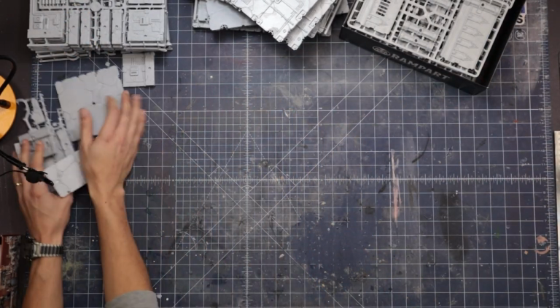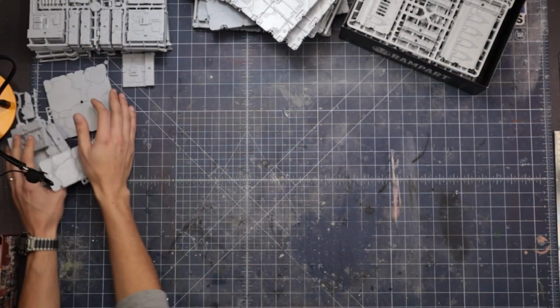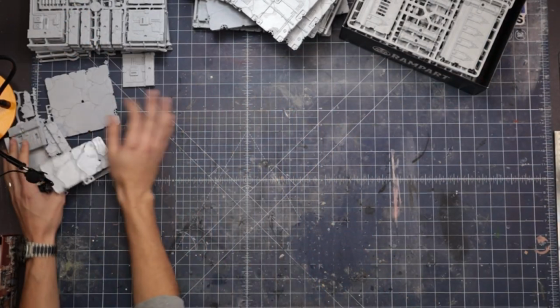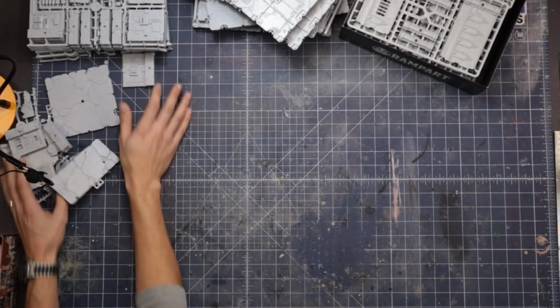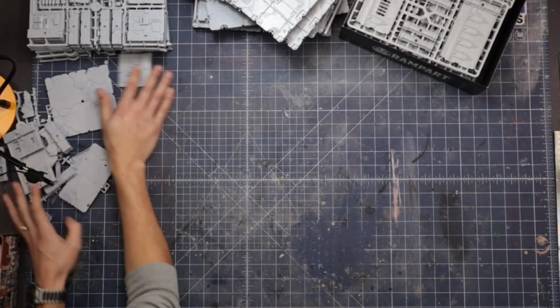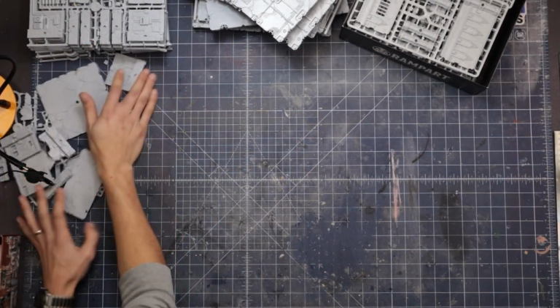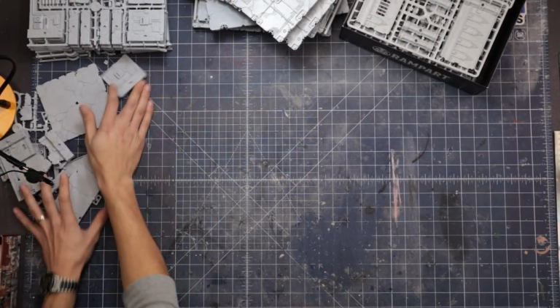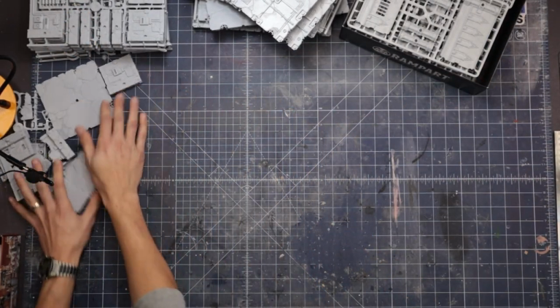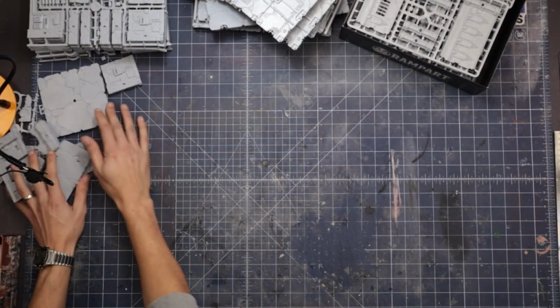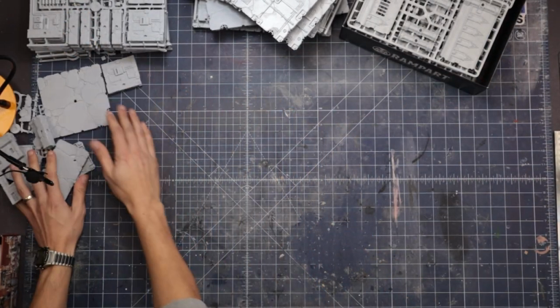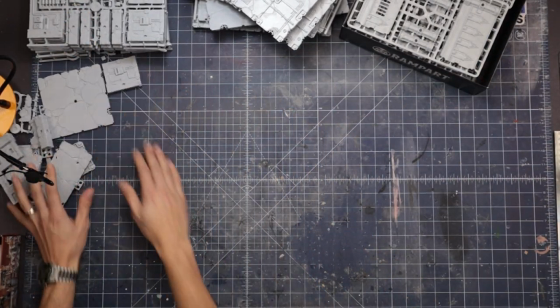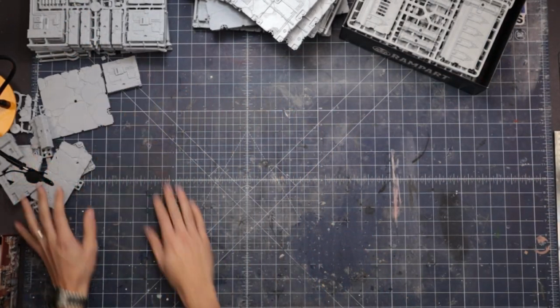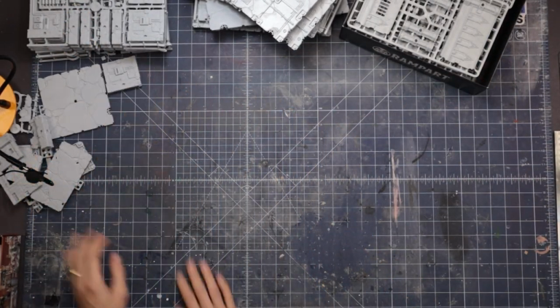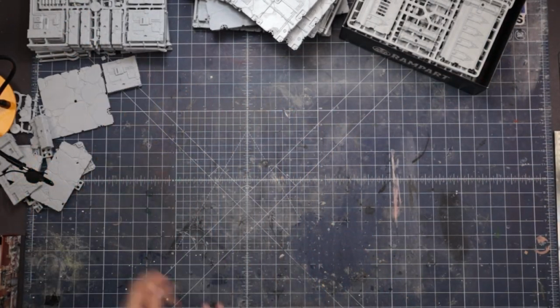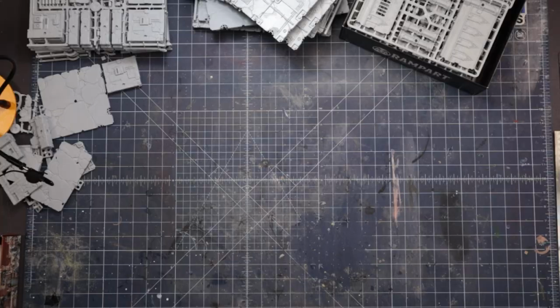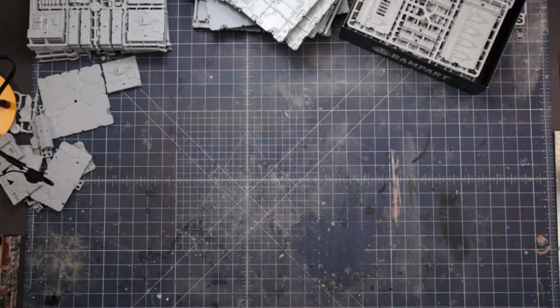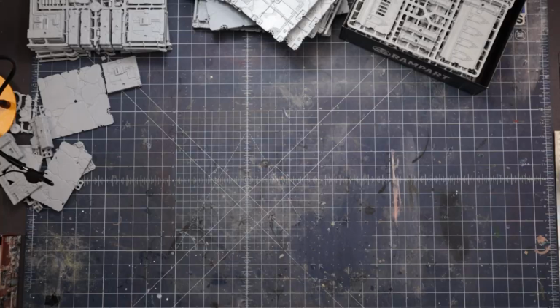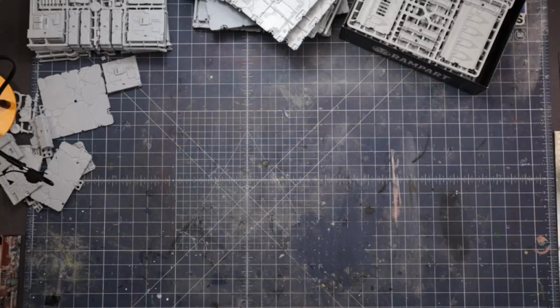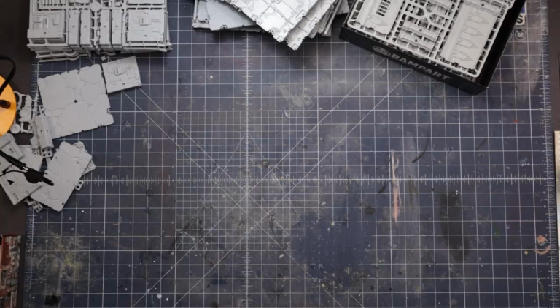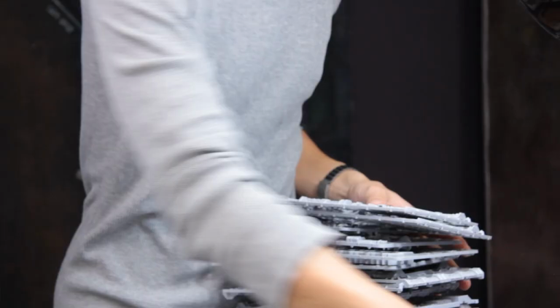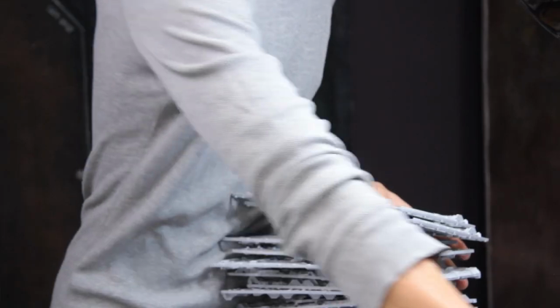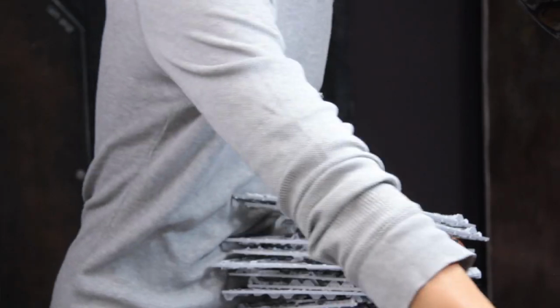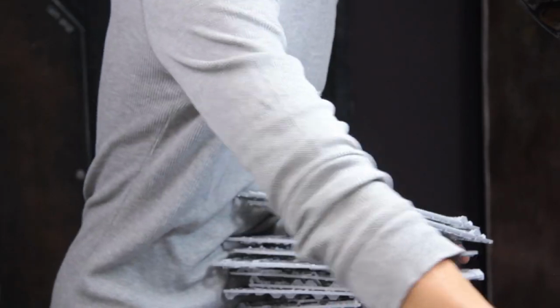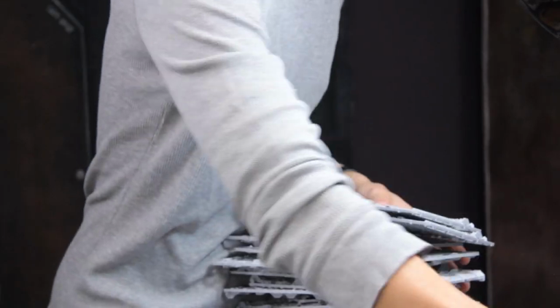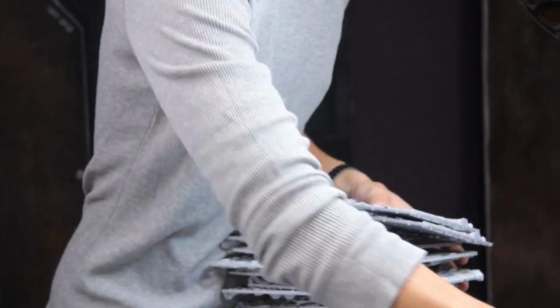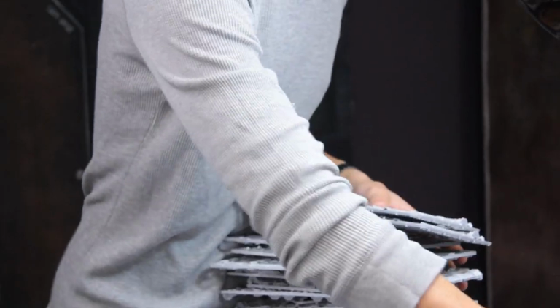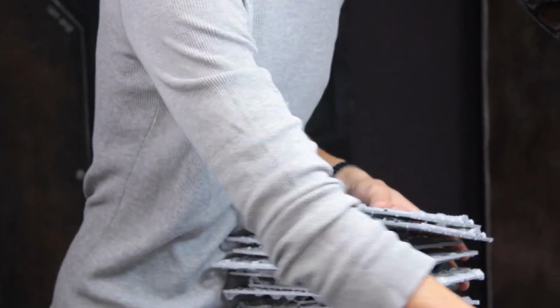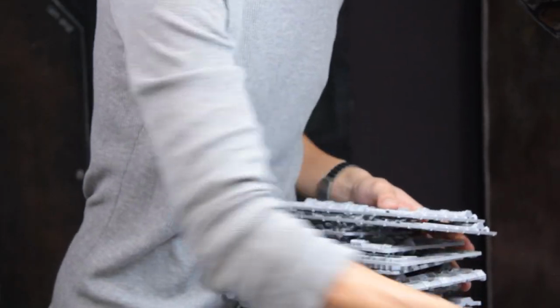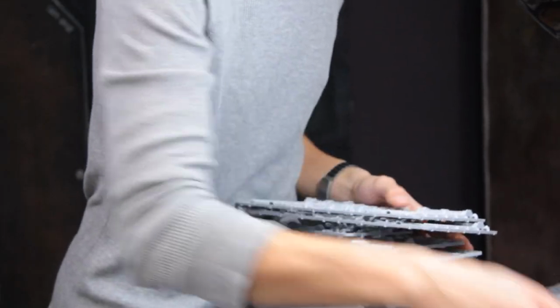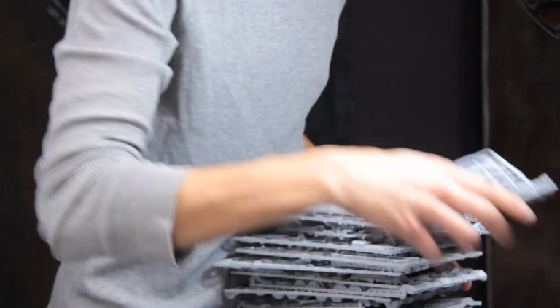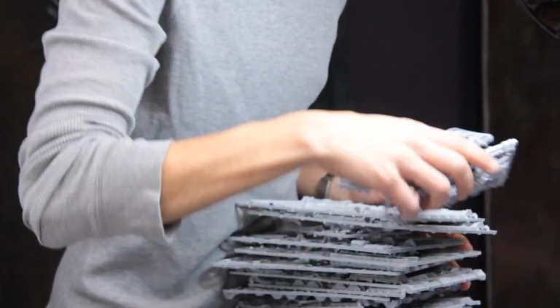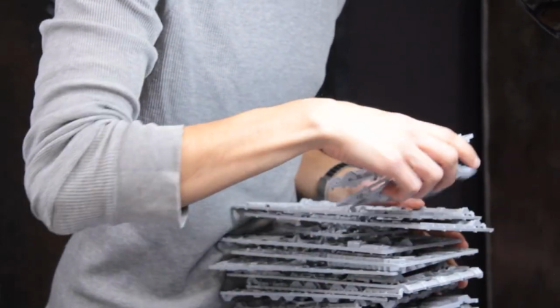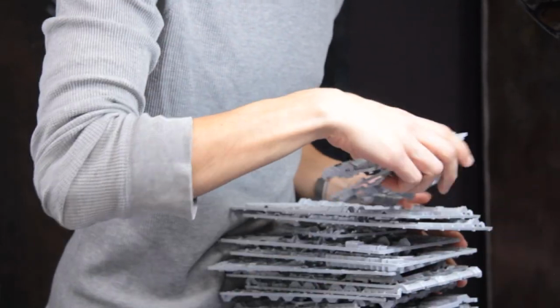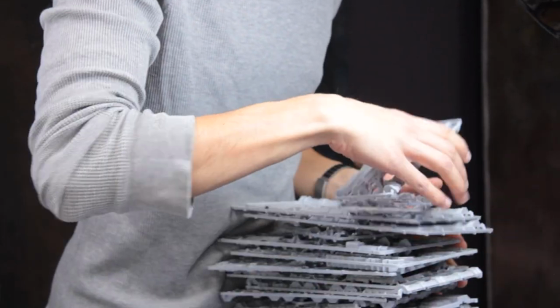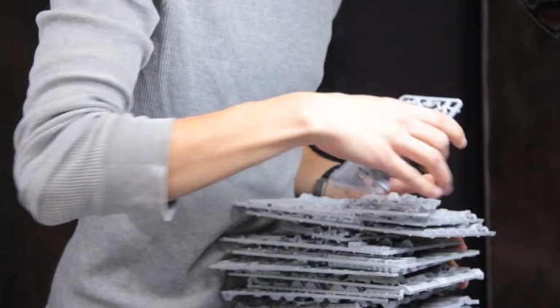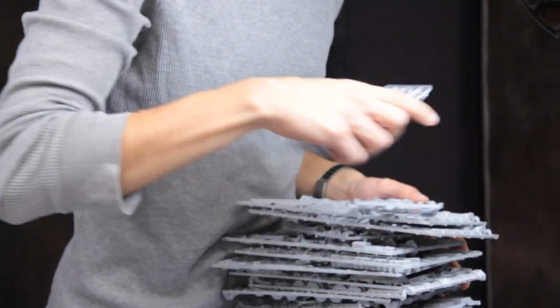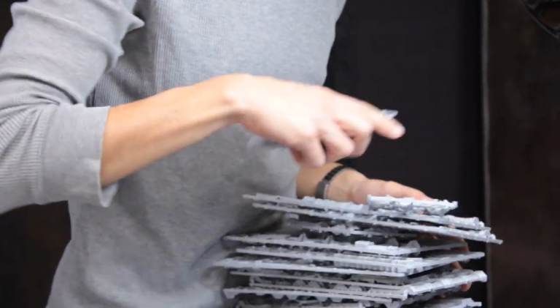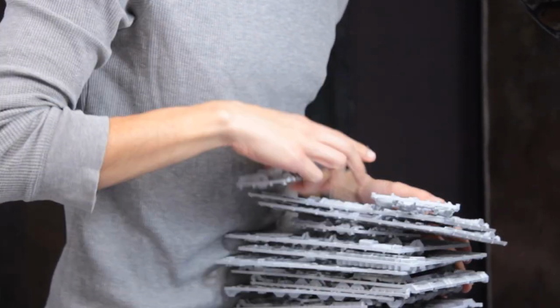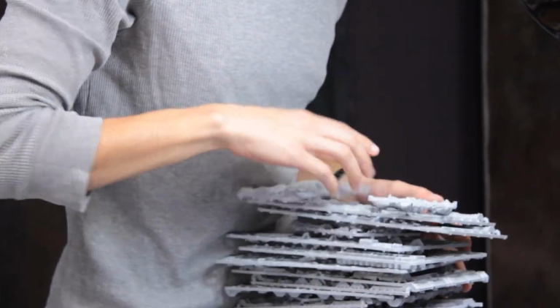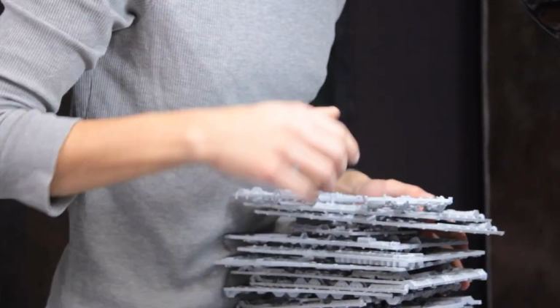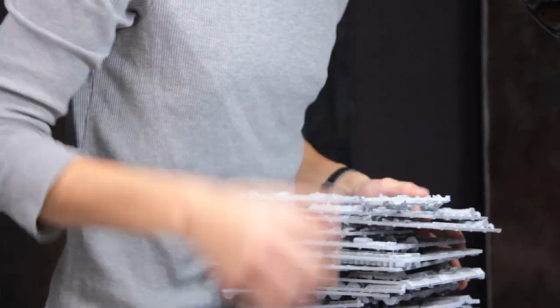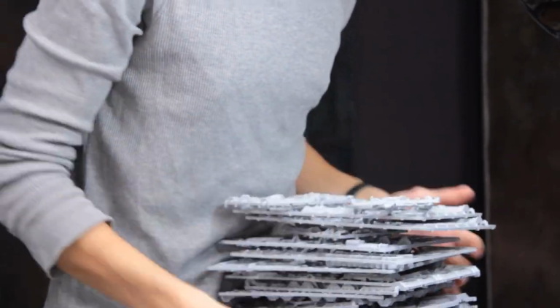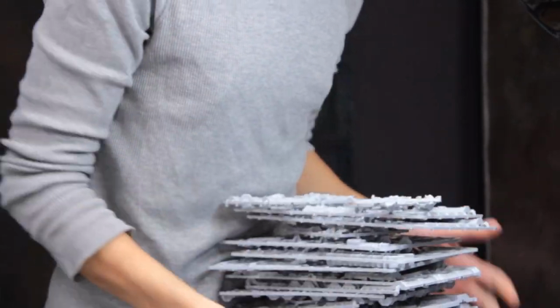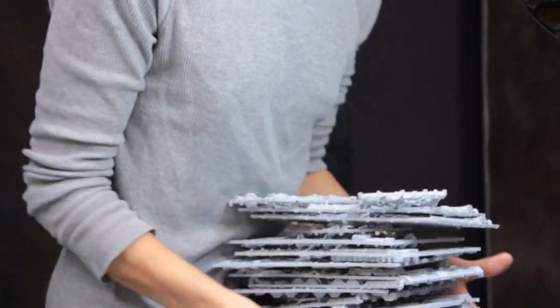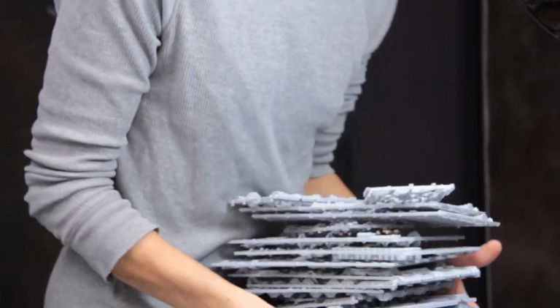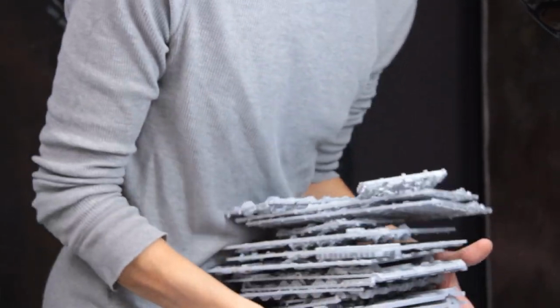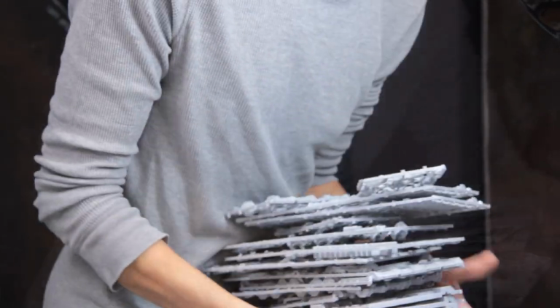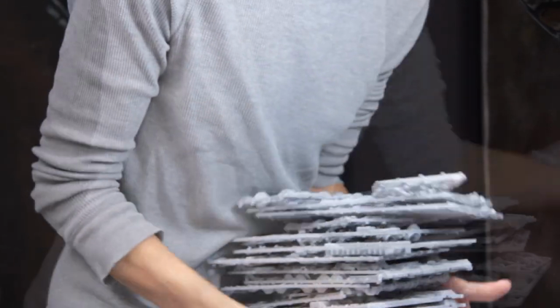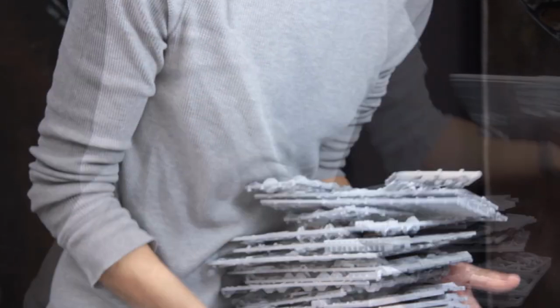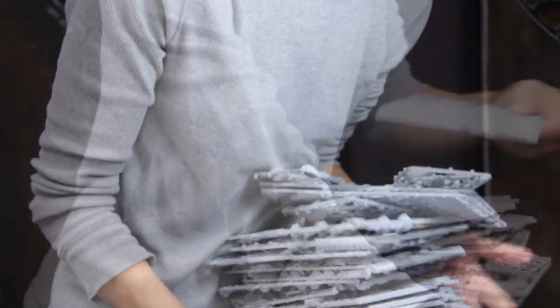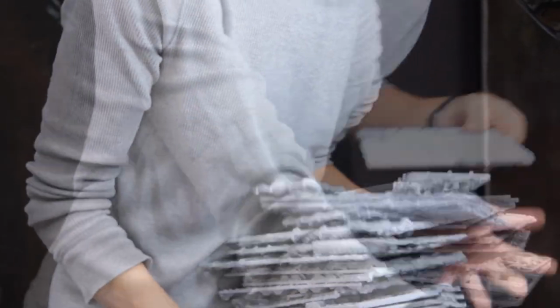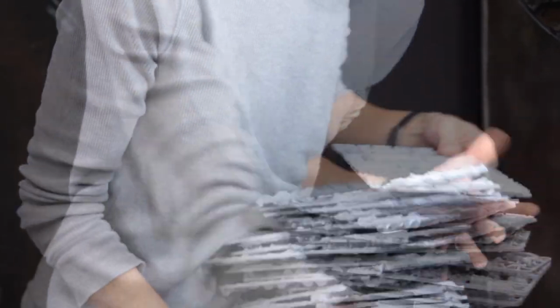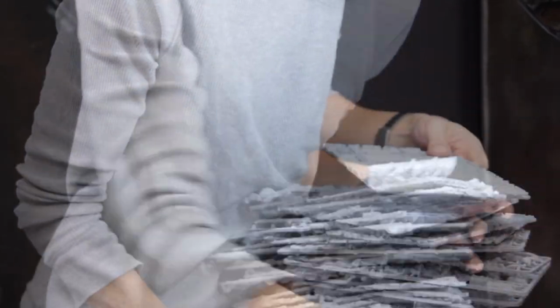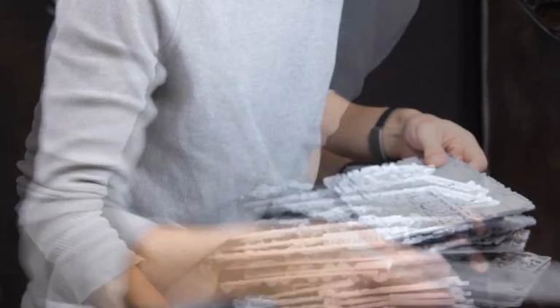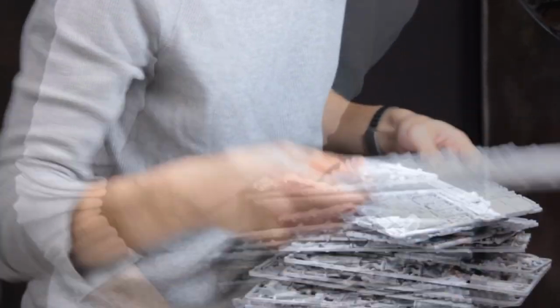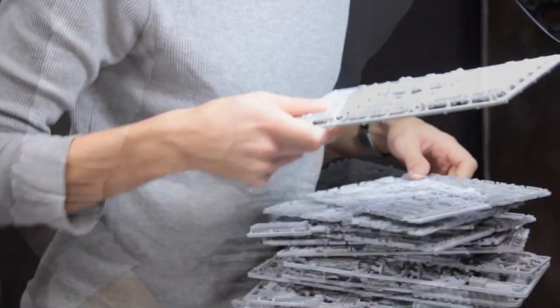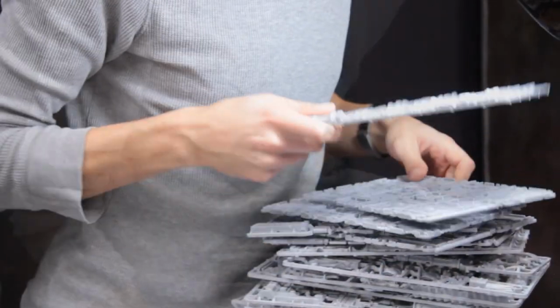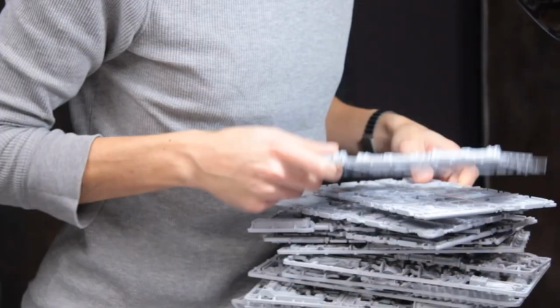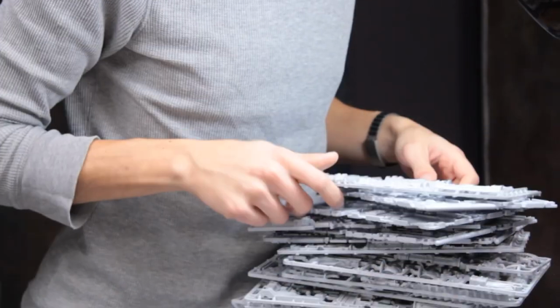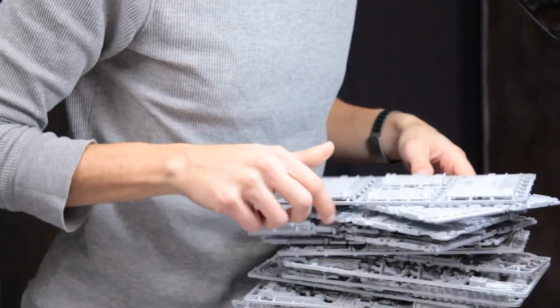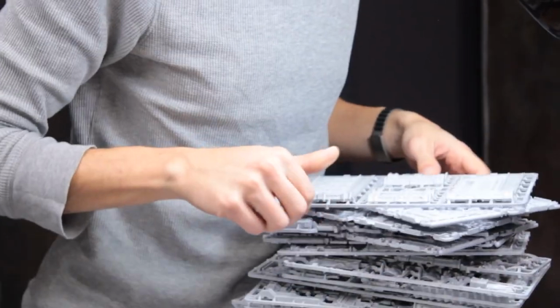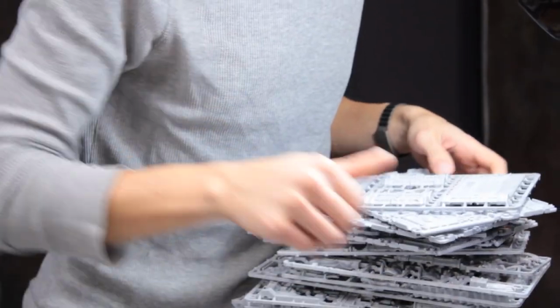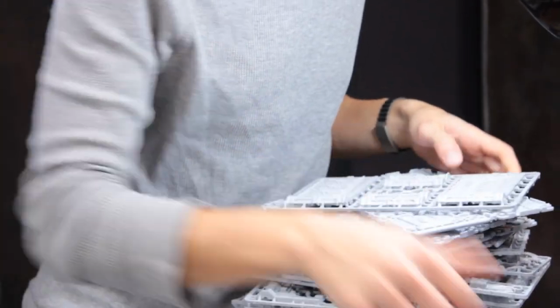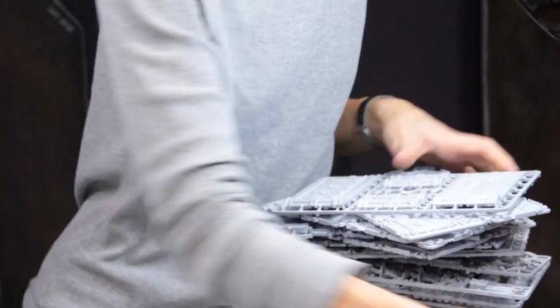There's a problem though. This box, while it does come with a lot of plastic, would not be nearly enough to cover a full table.